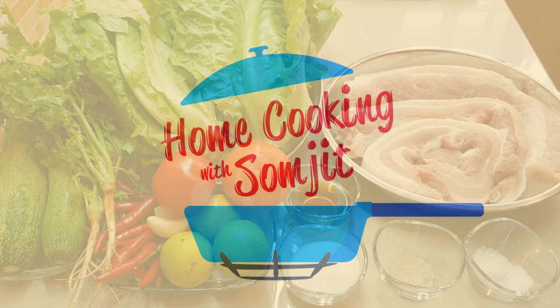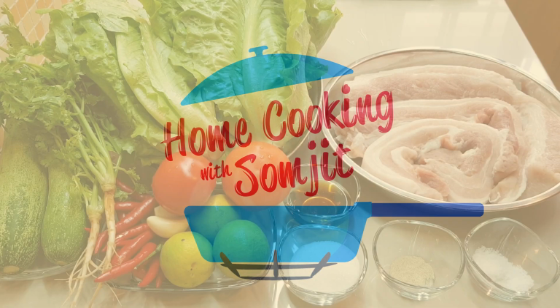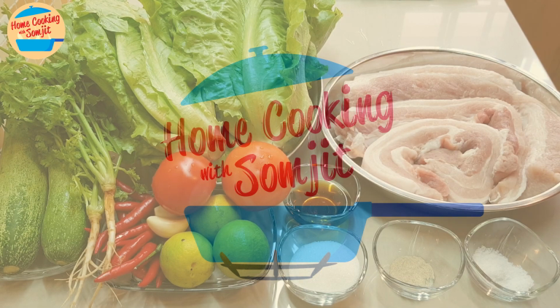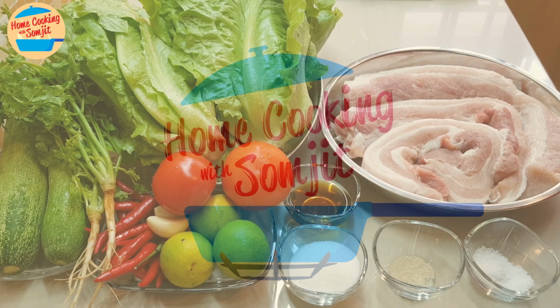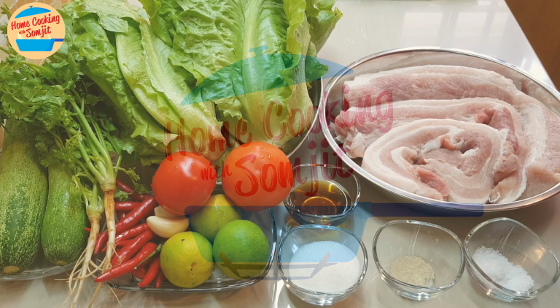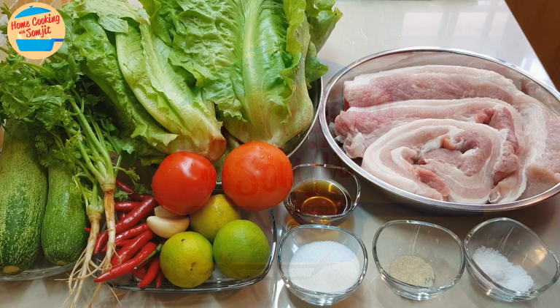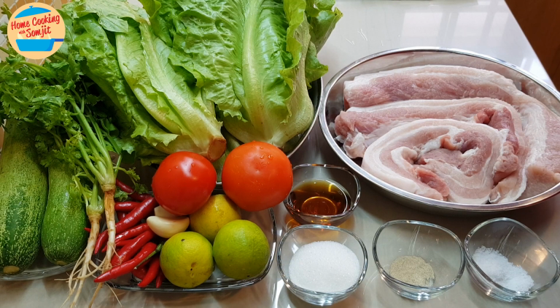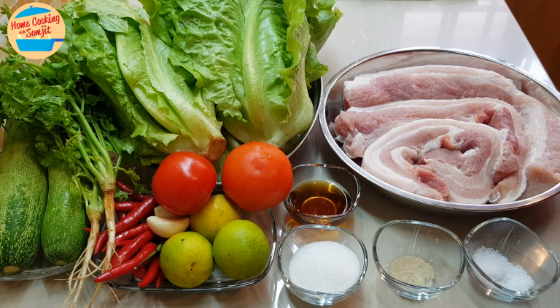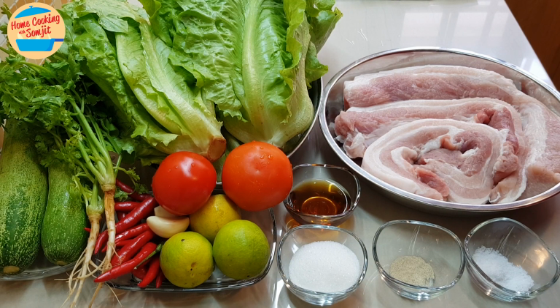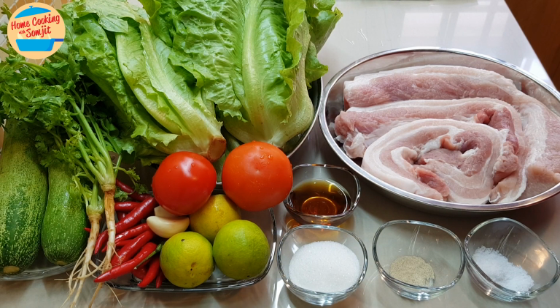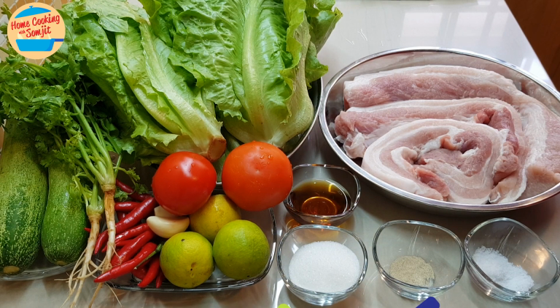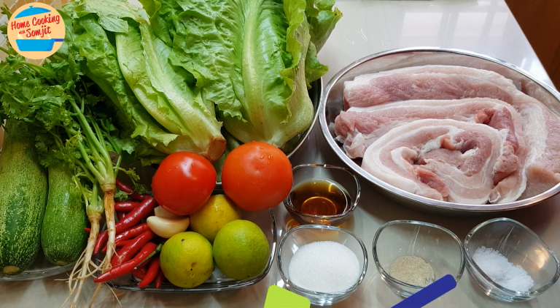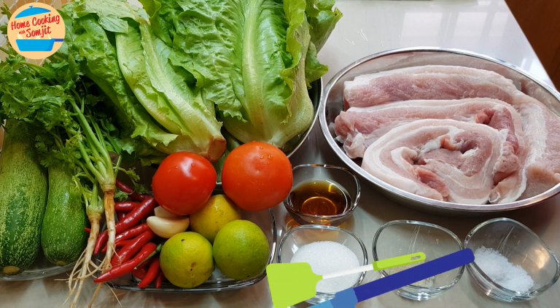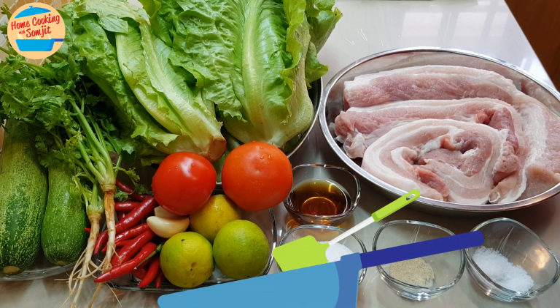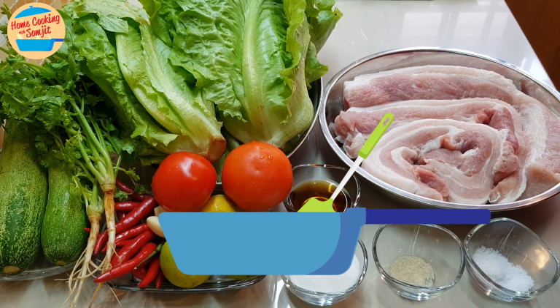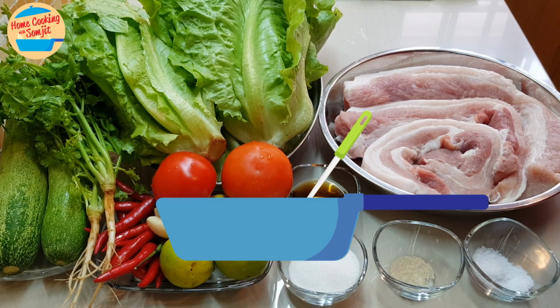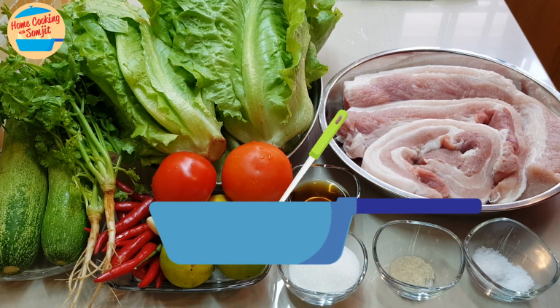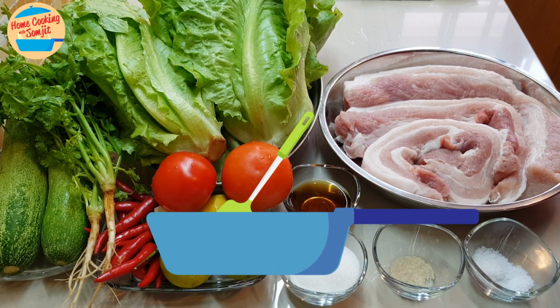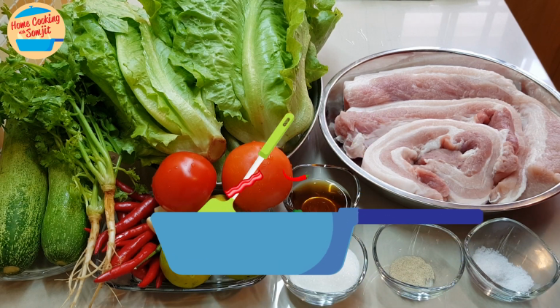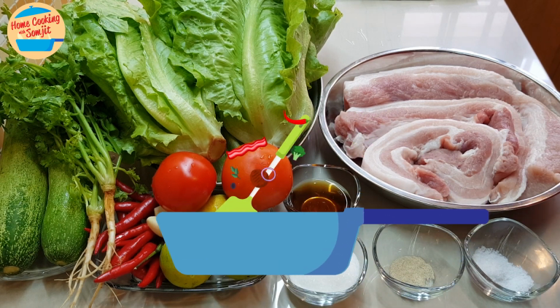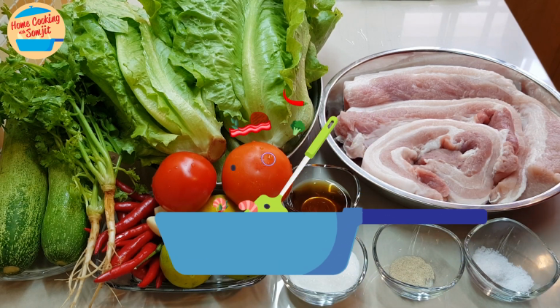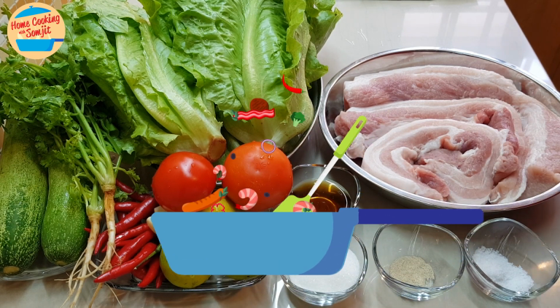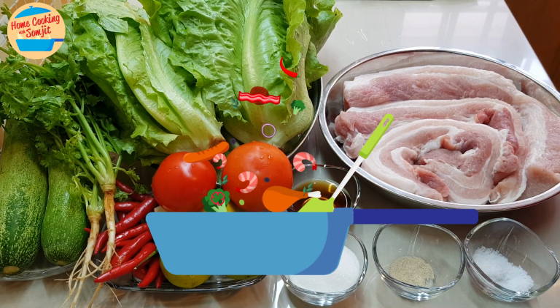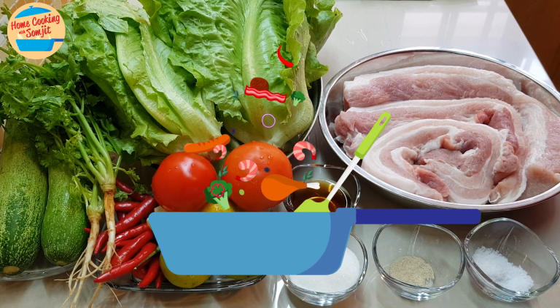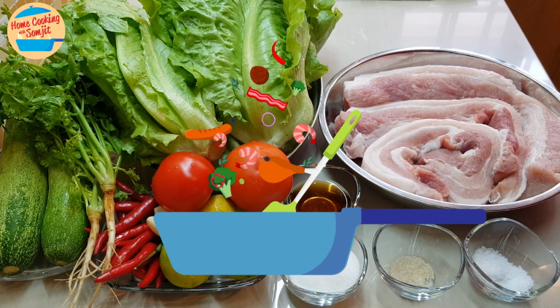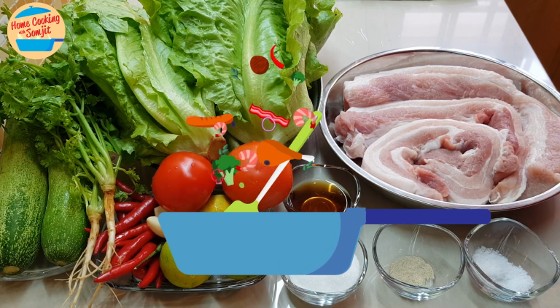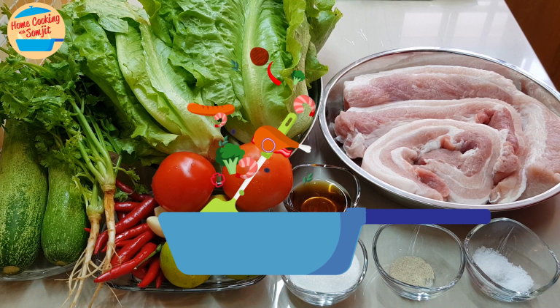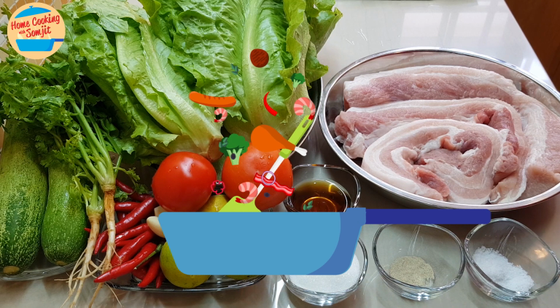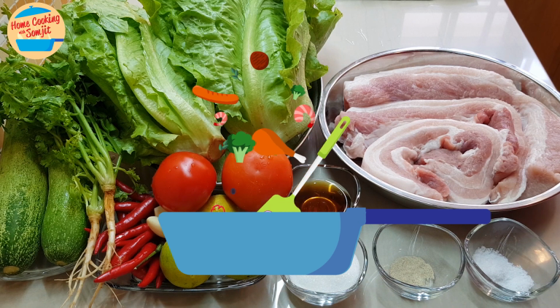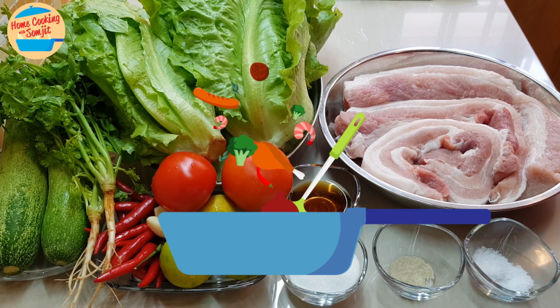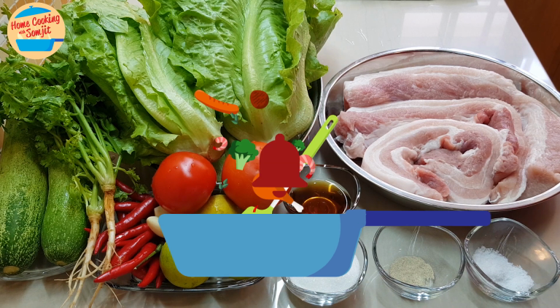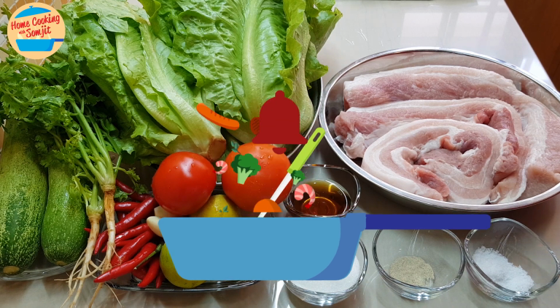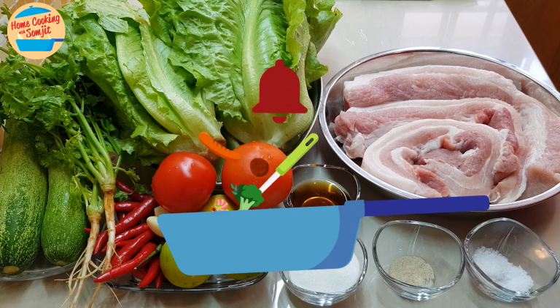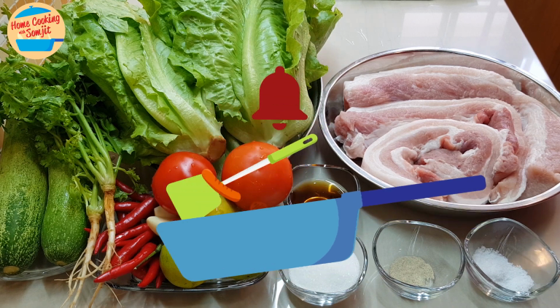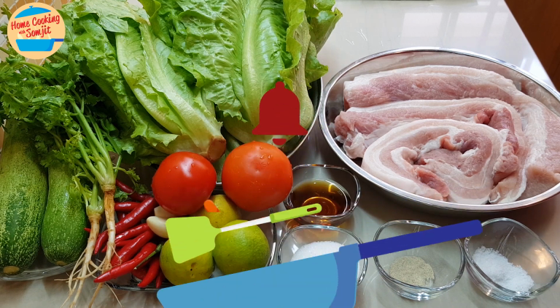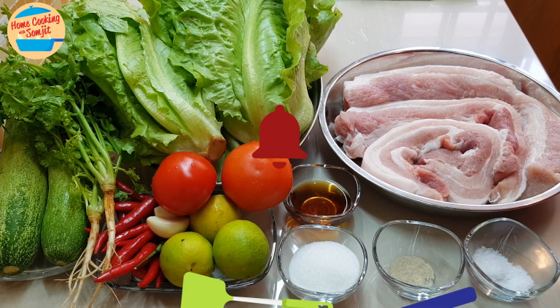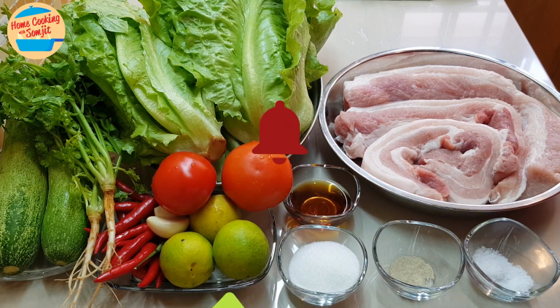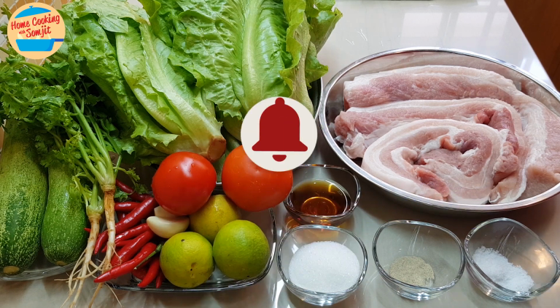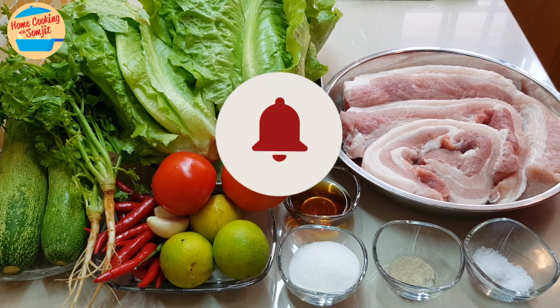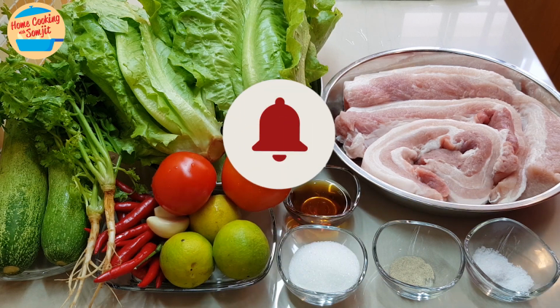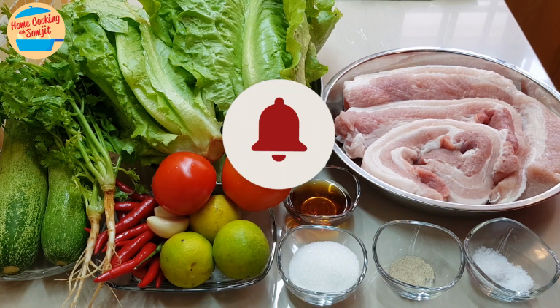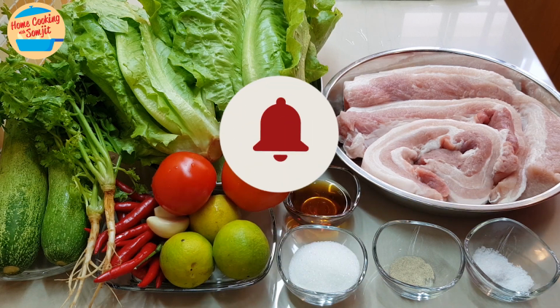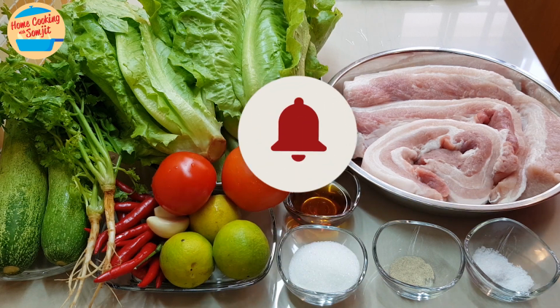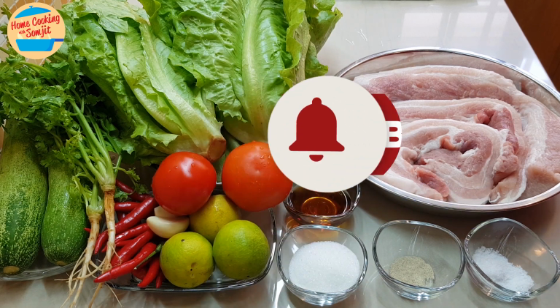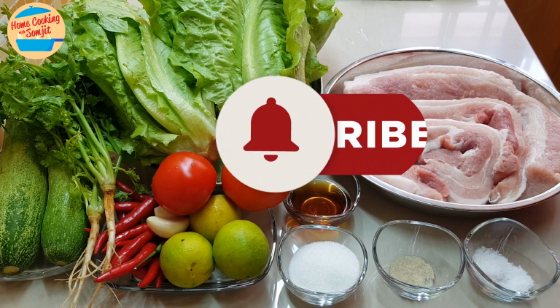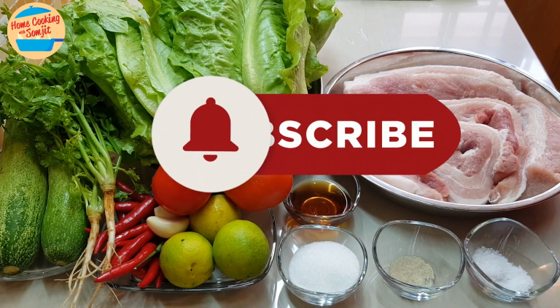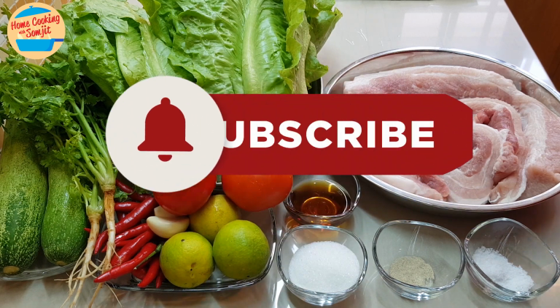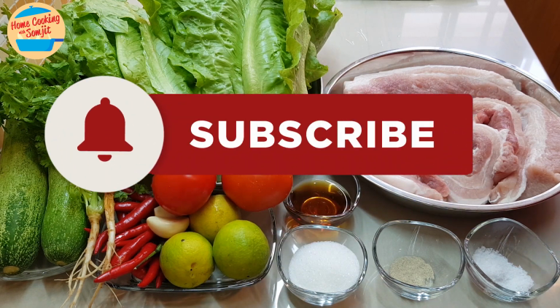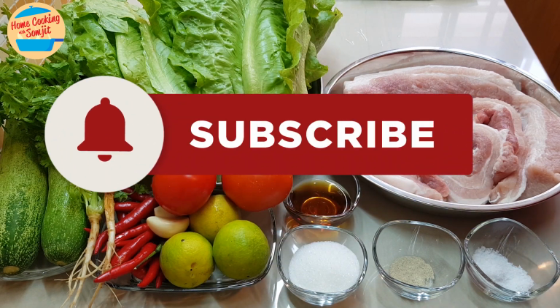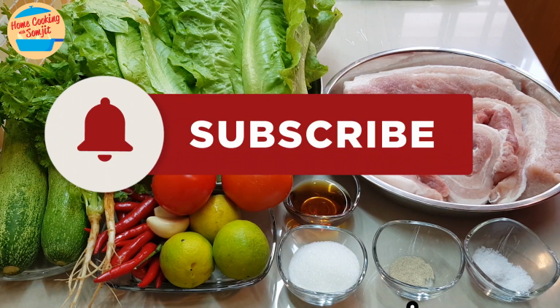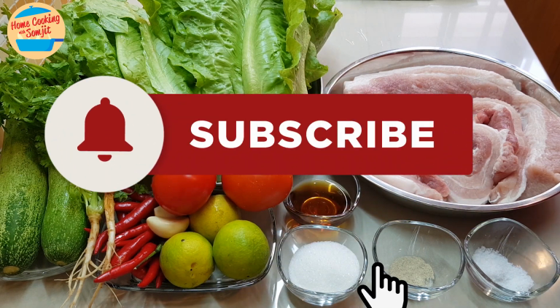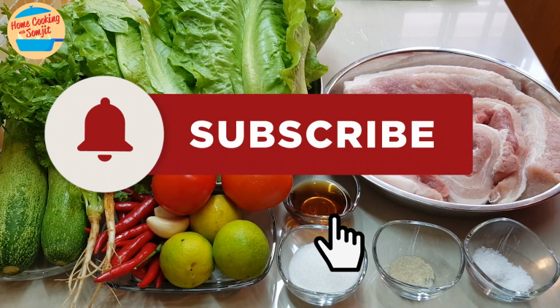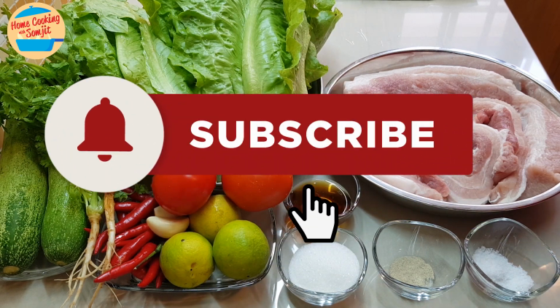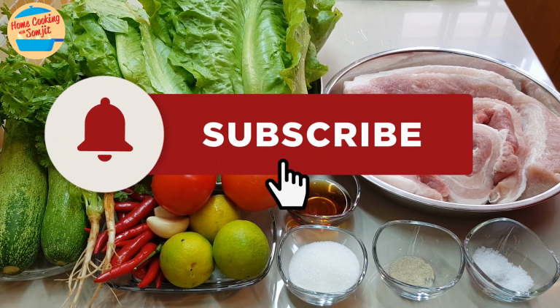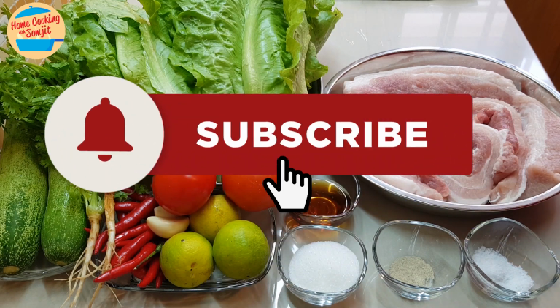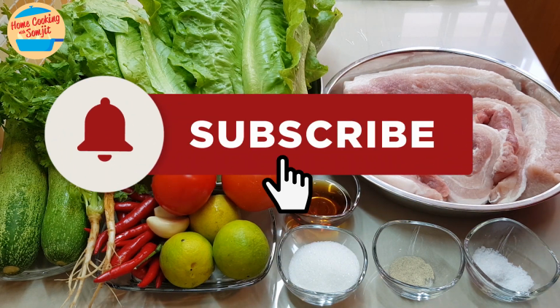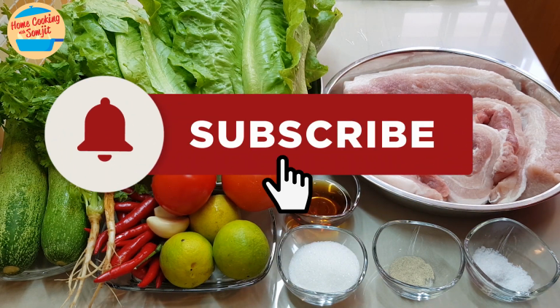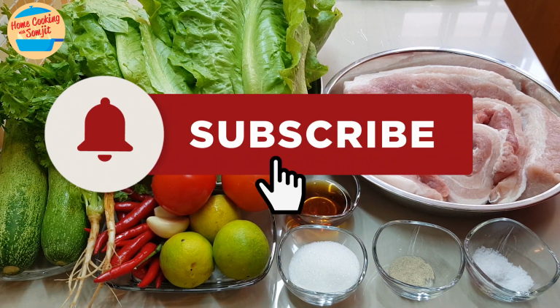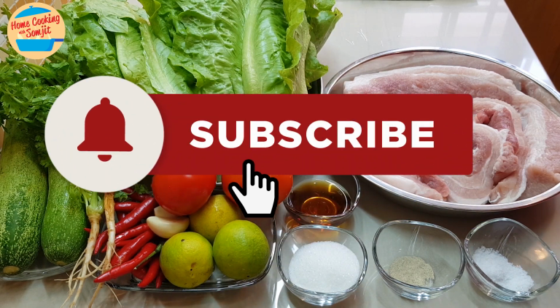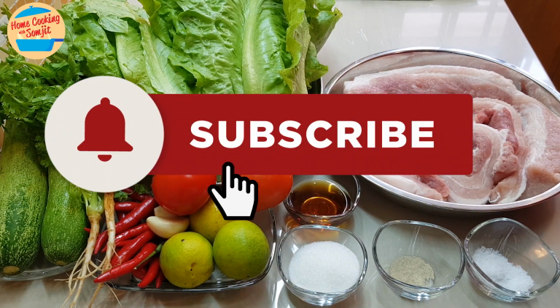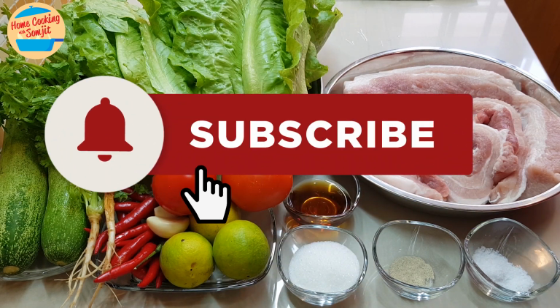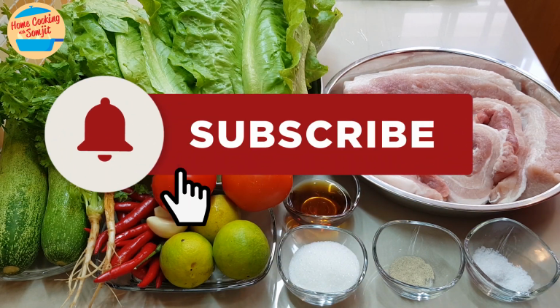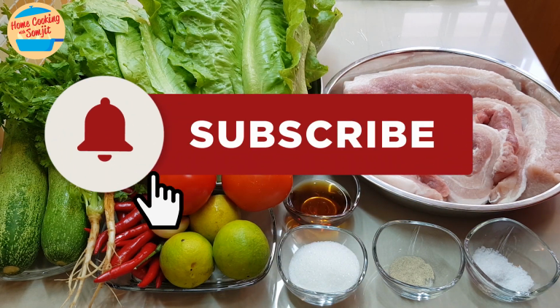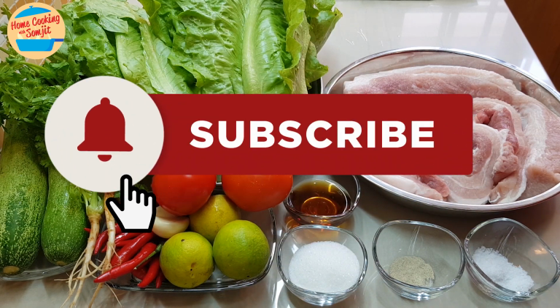Hello, welcome to home cooking with Somjit. Today I'm going to cook our family favorite dish, lettuce wrap.